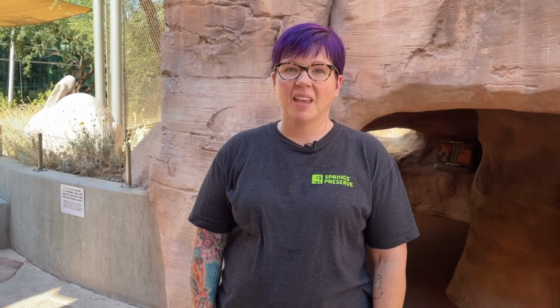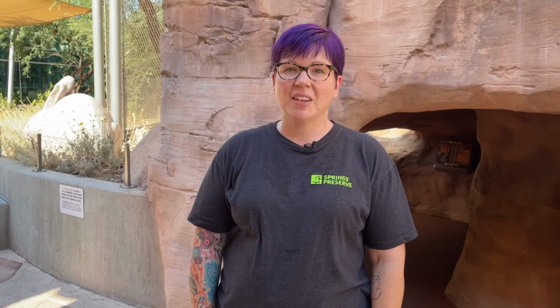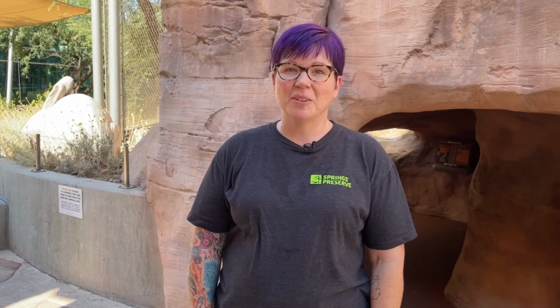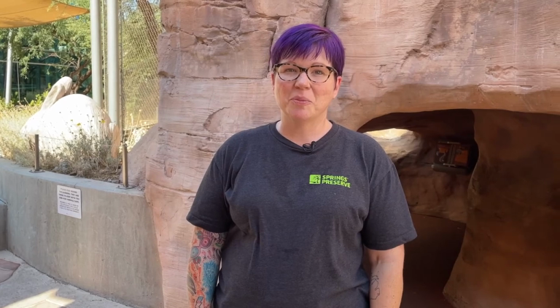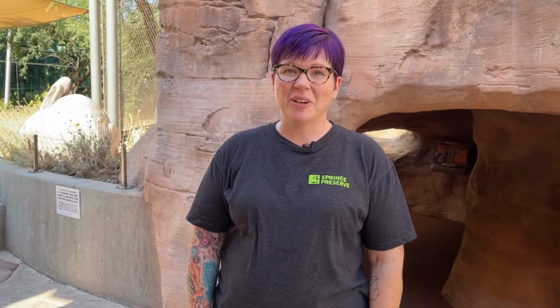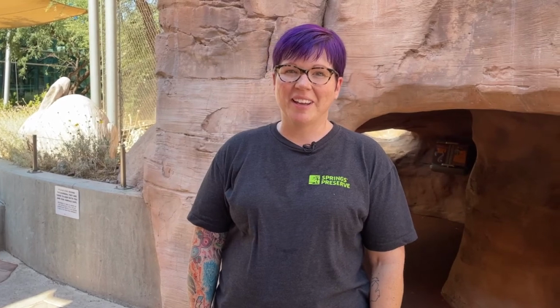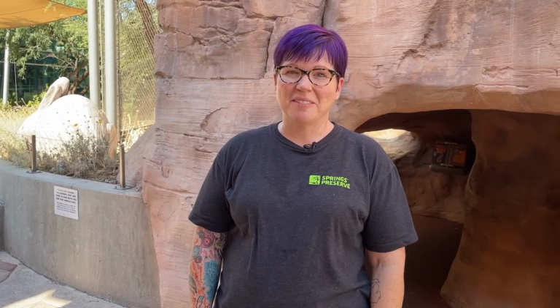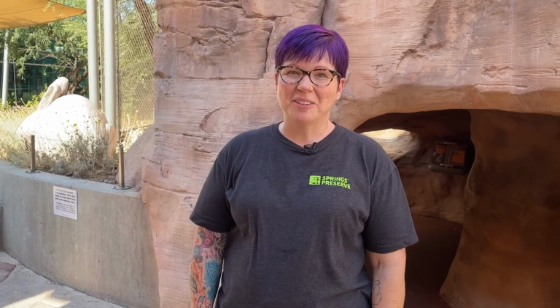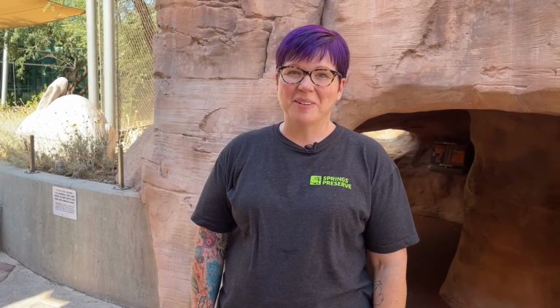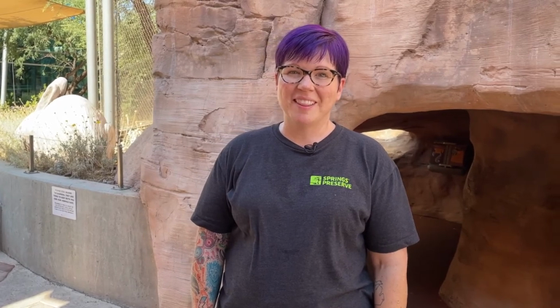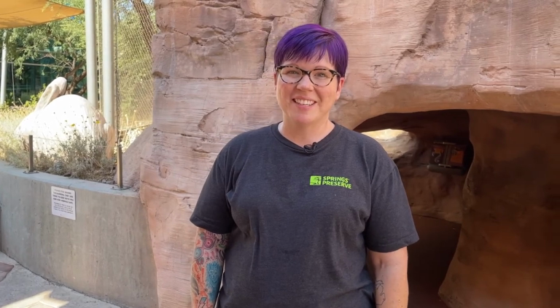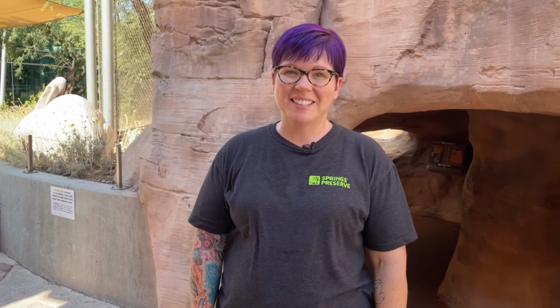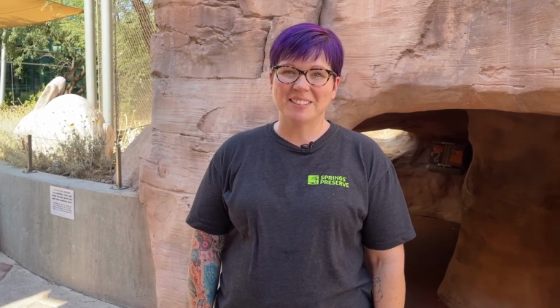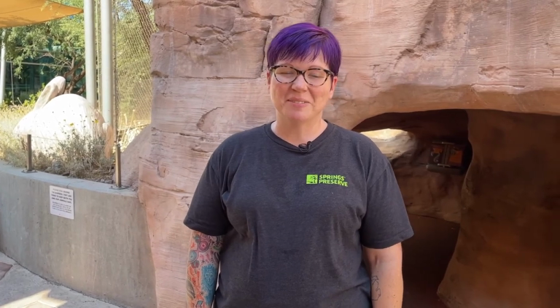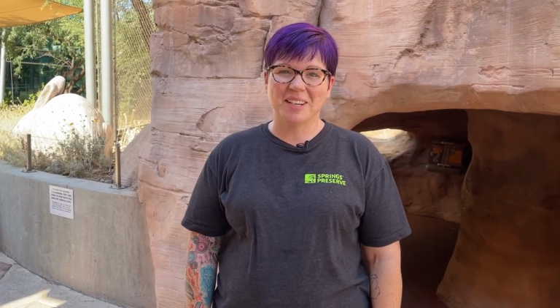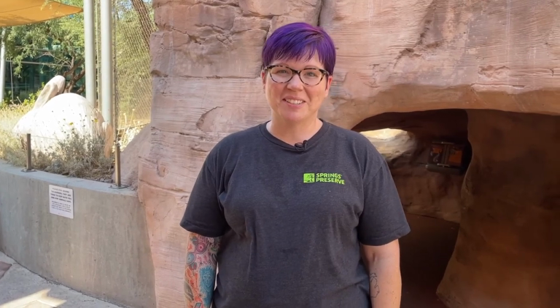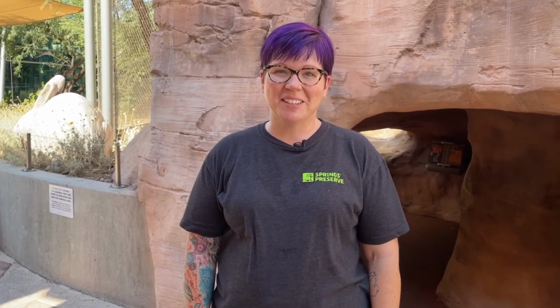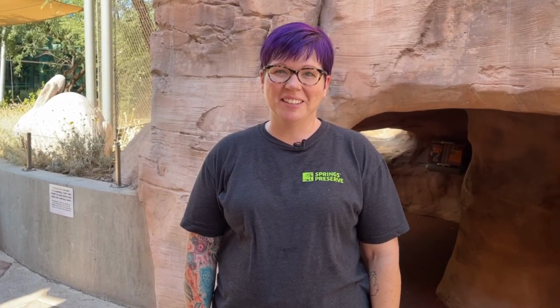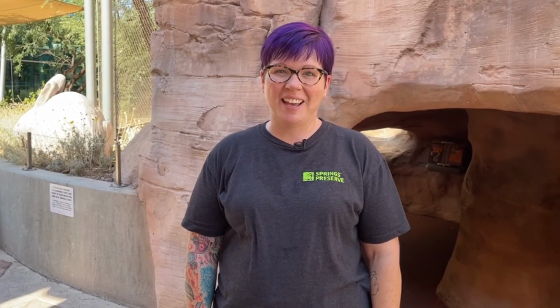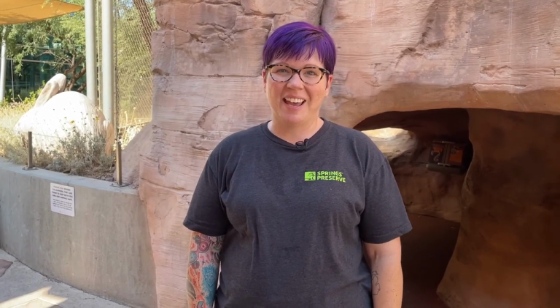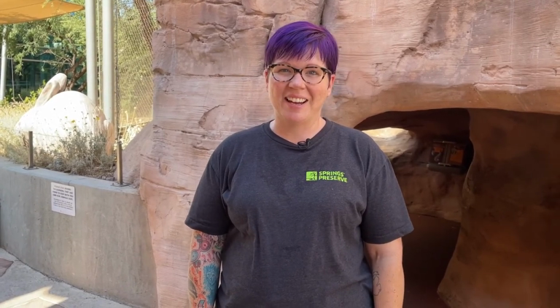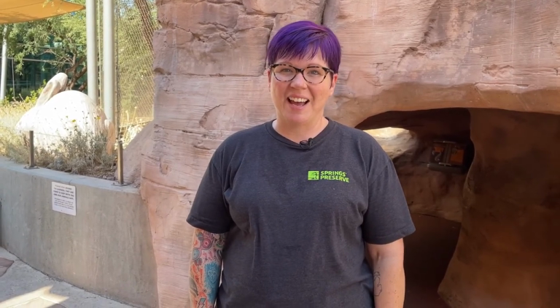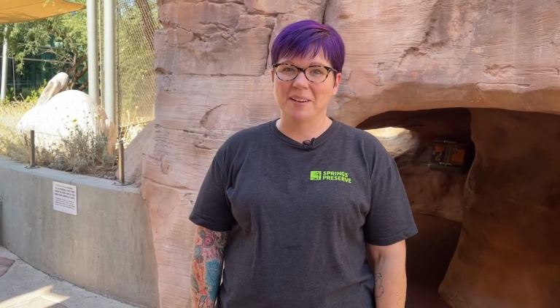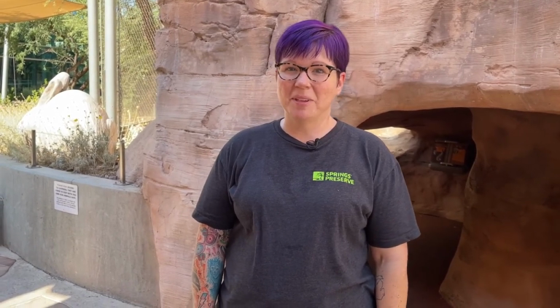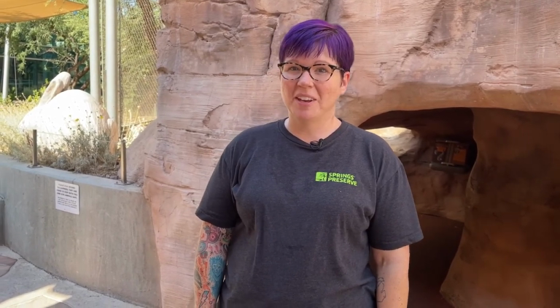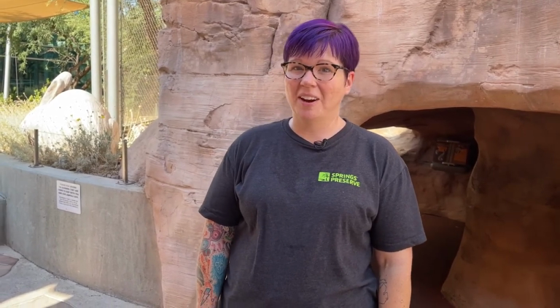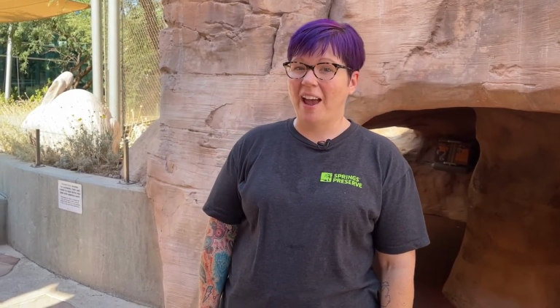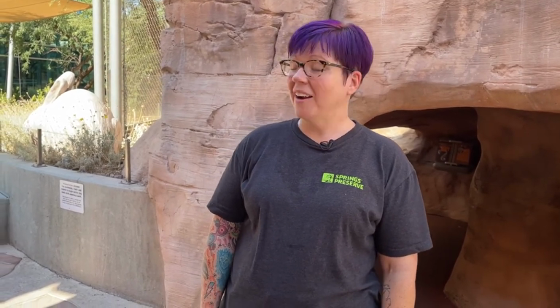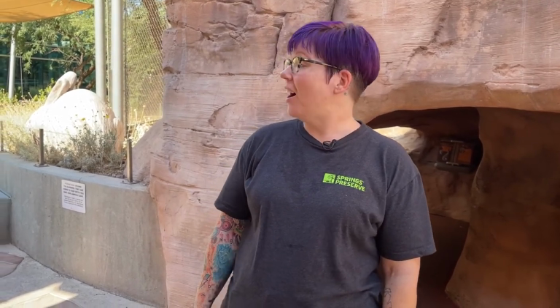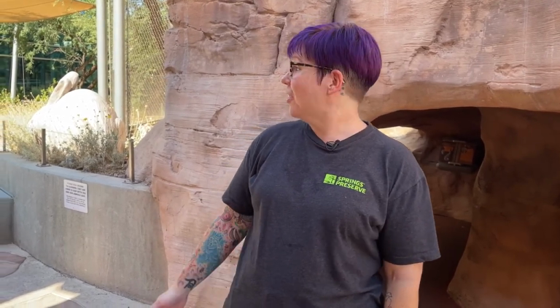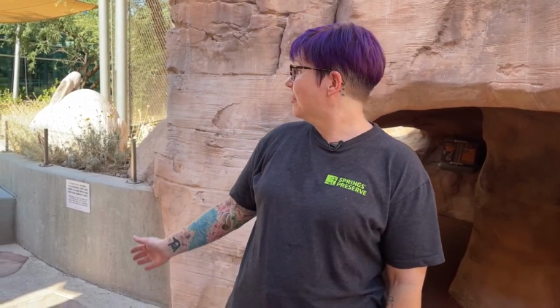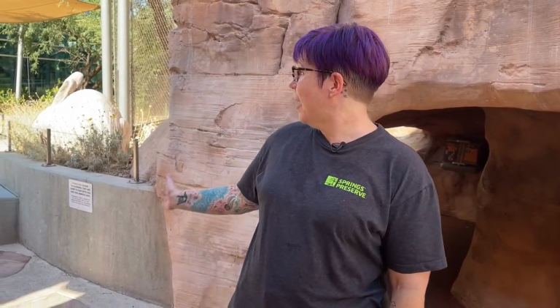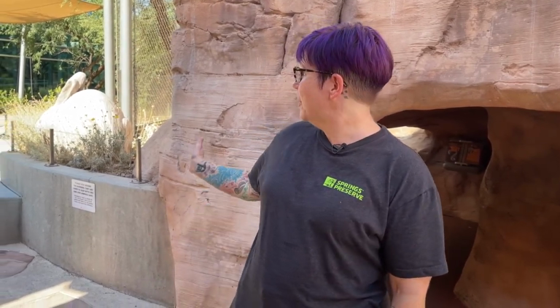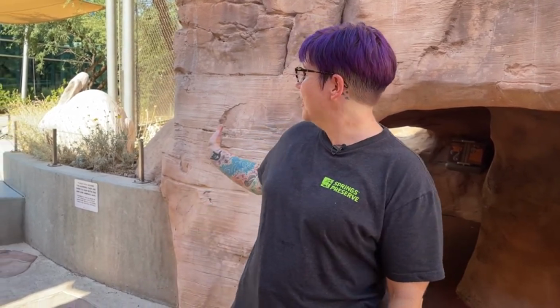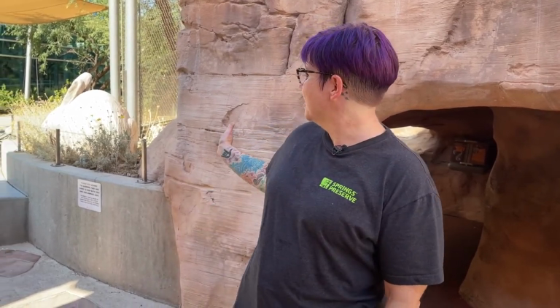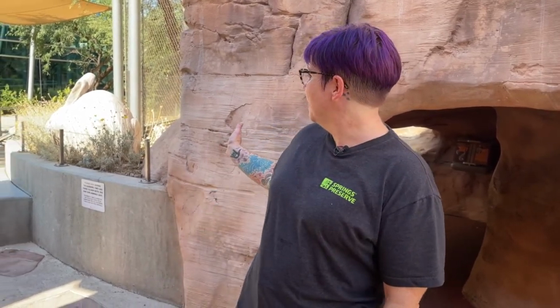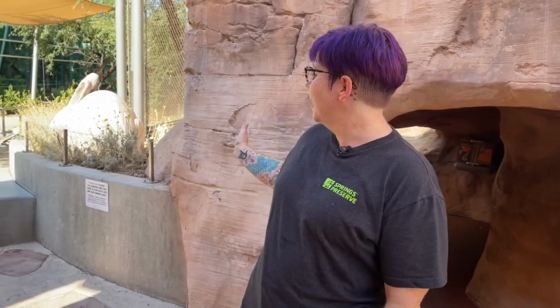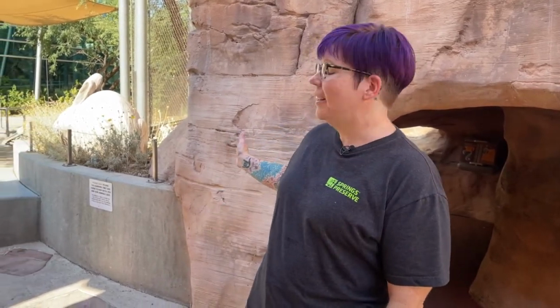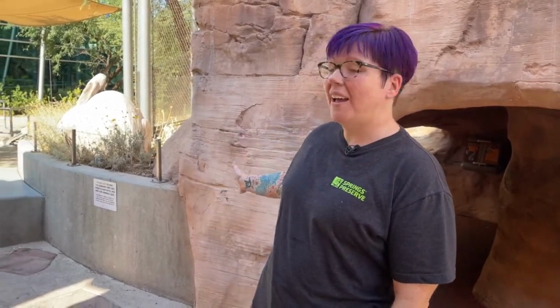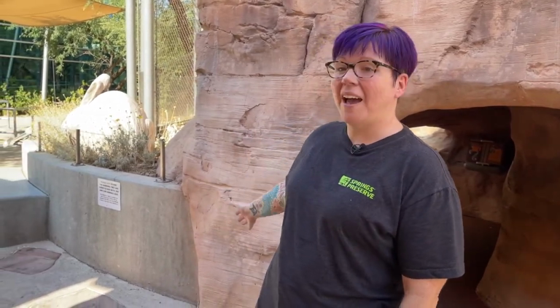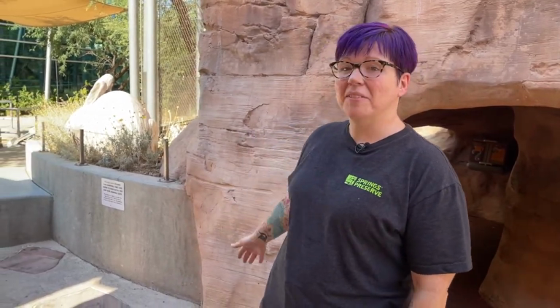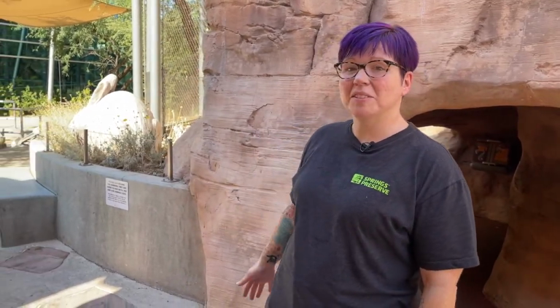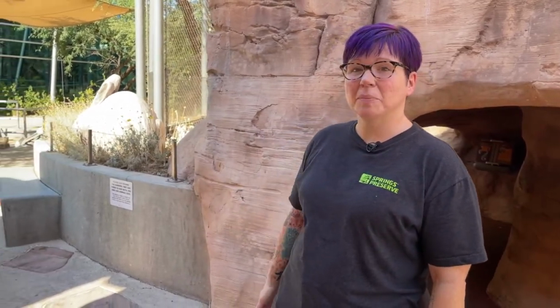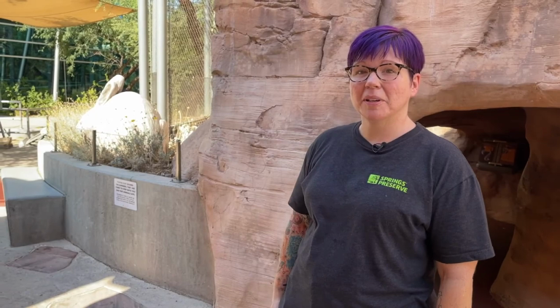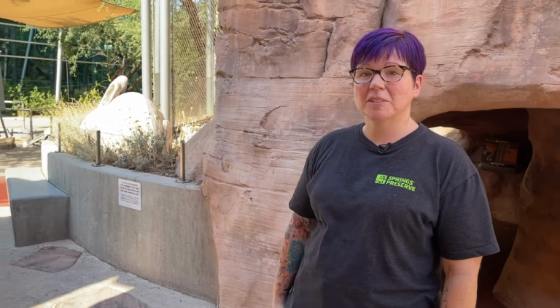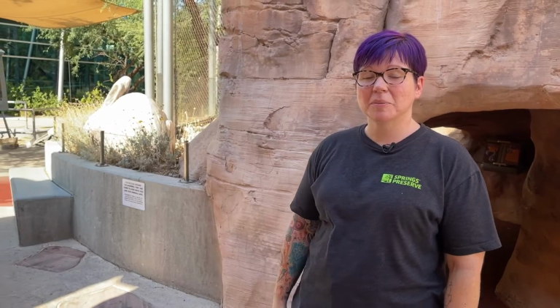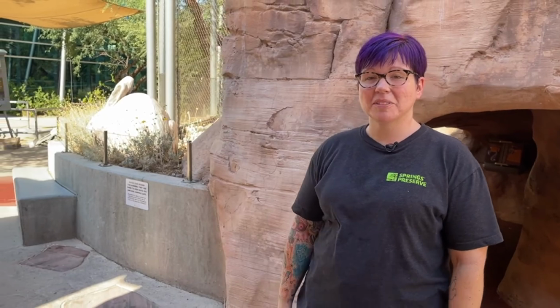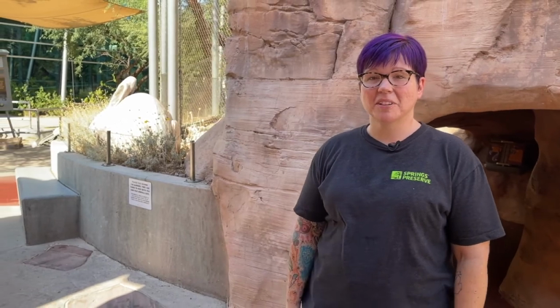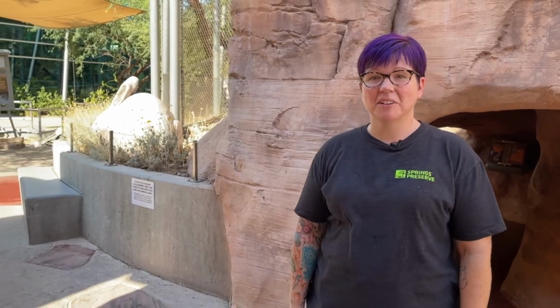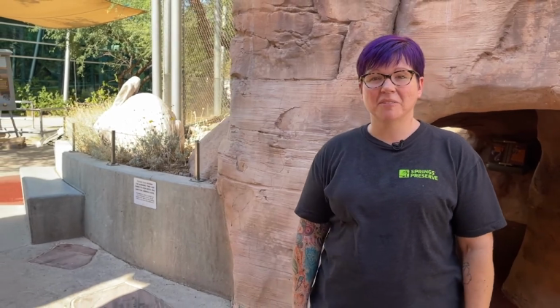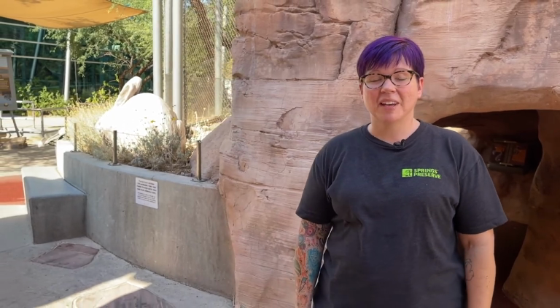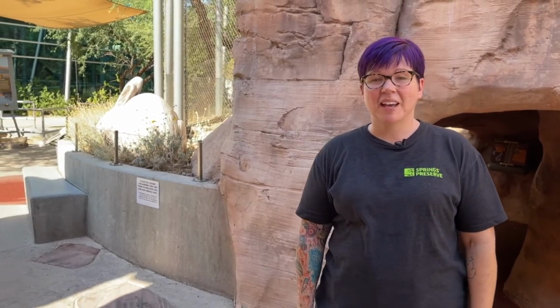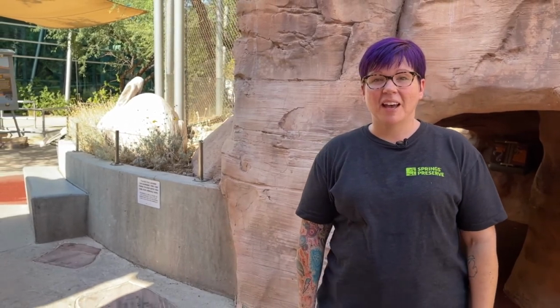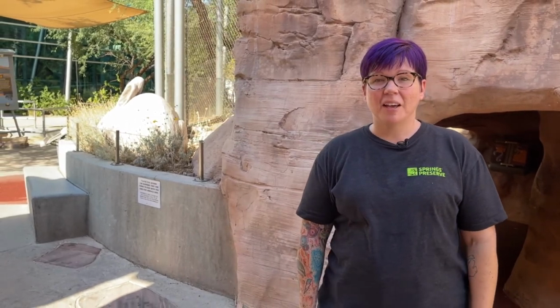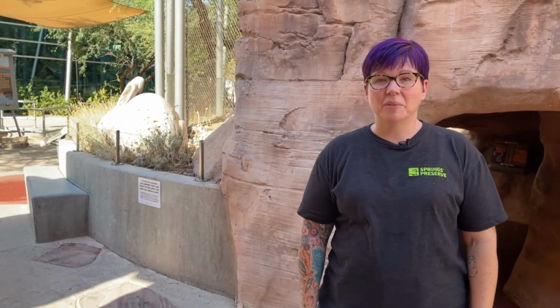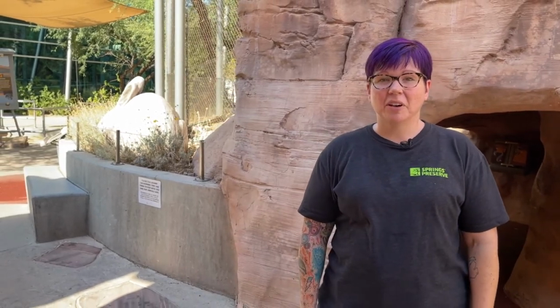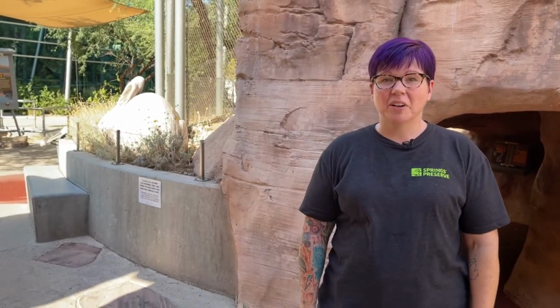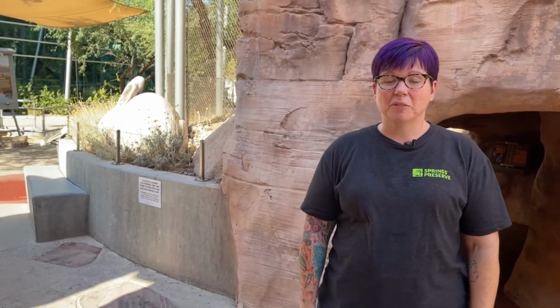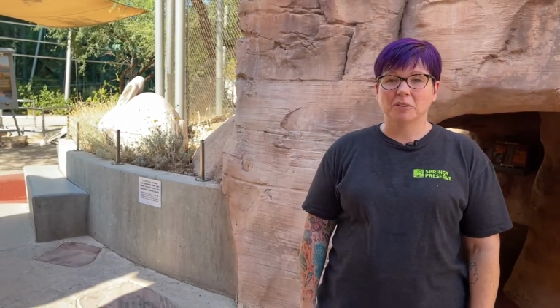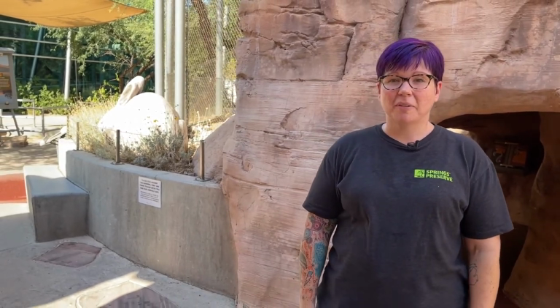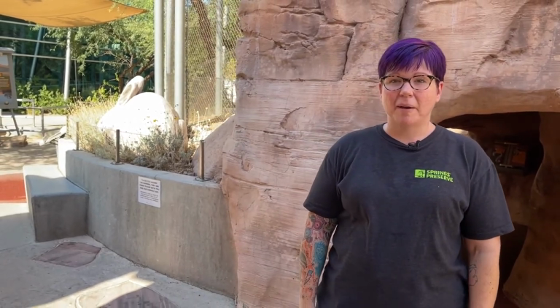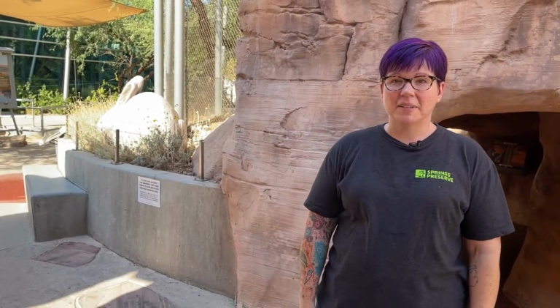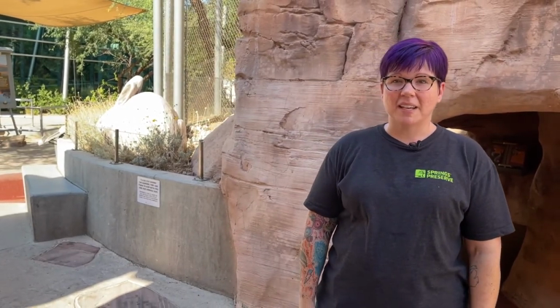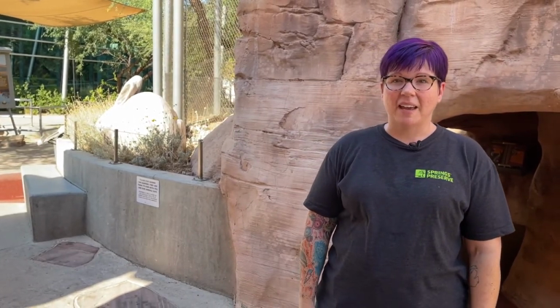Good morning, everyone. This is Rachel, and I am here at our rabbit exhibit at the Springs Preserve, and we are here for rabbit day.